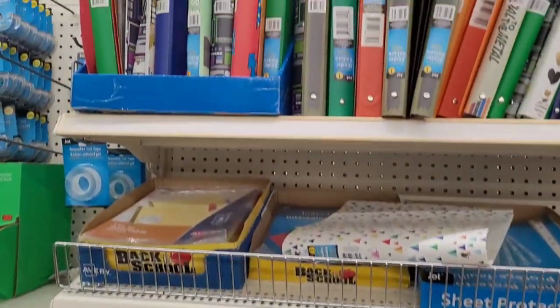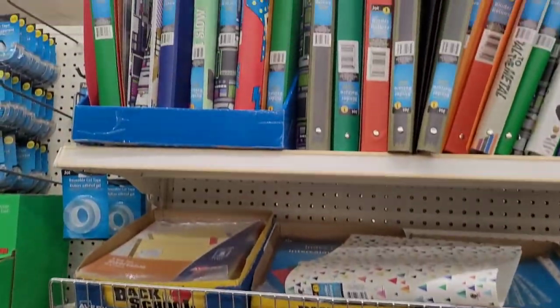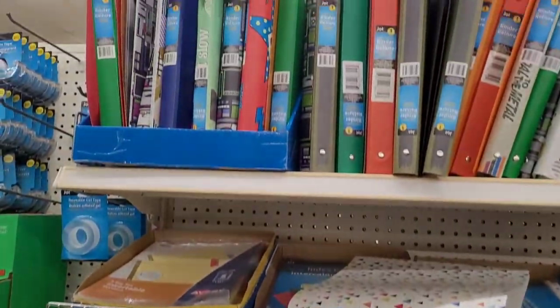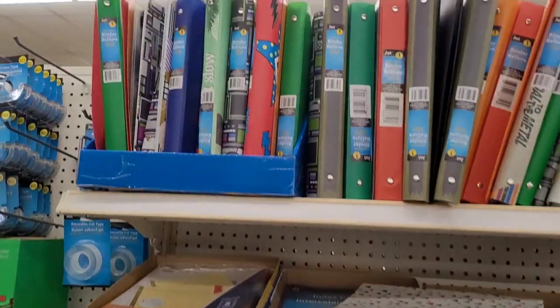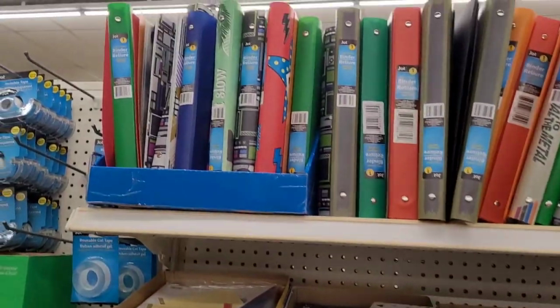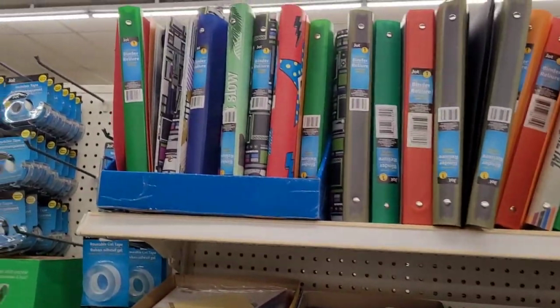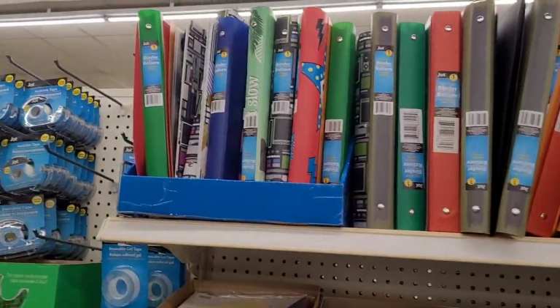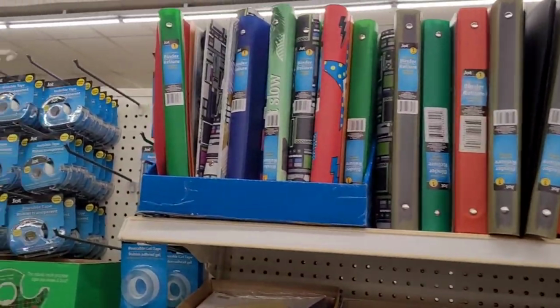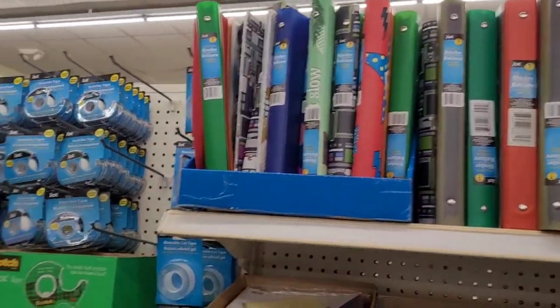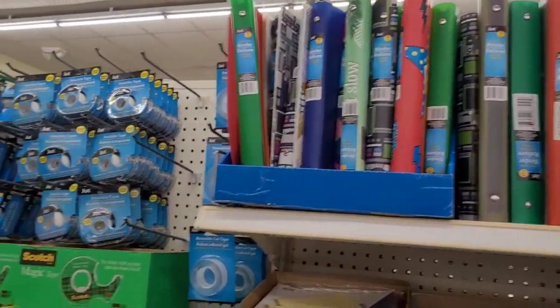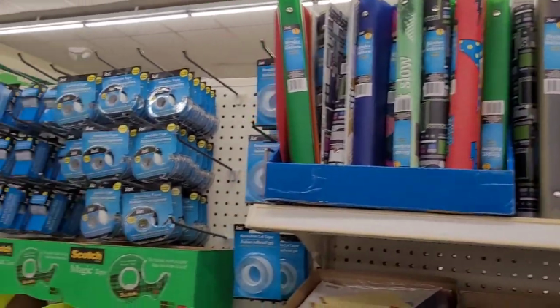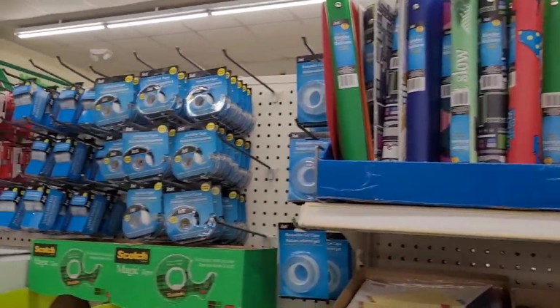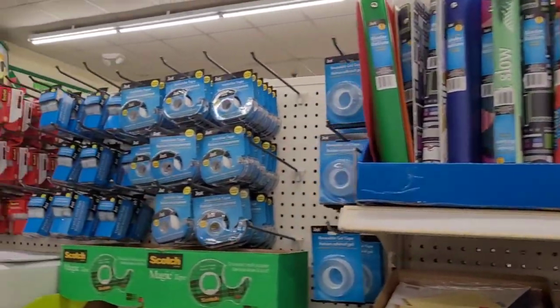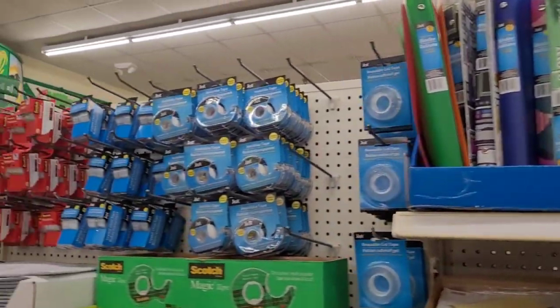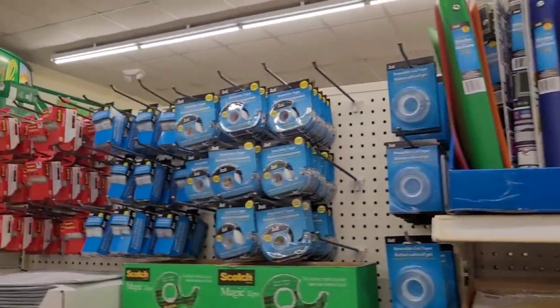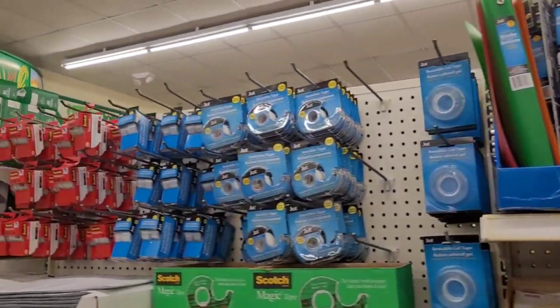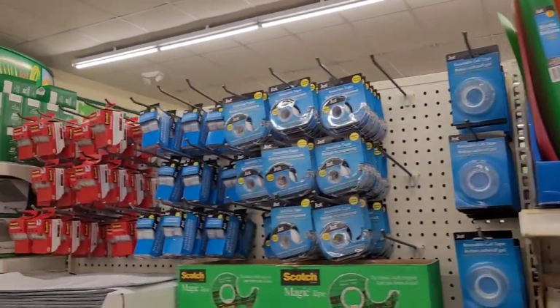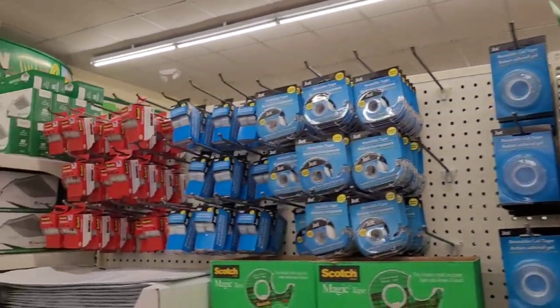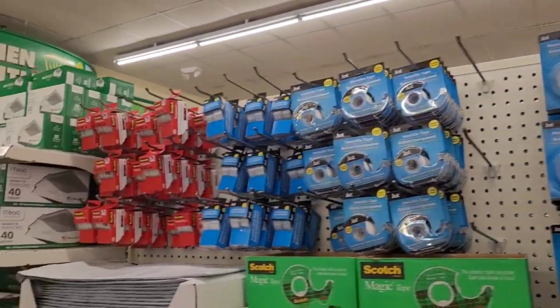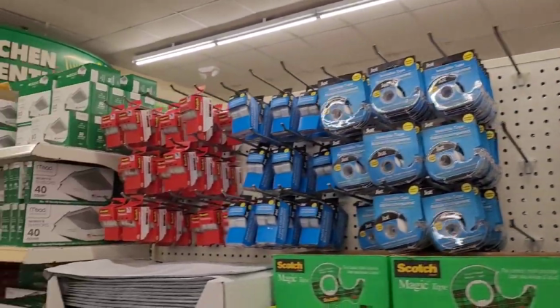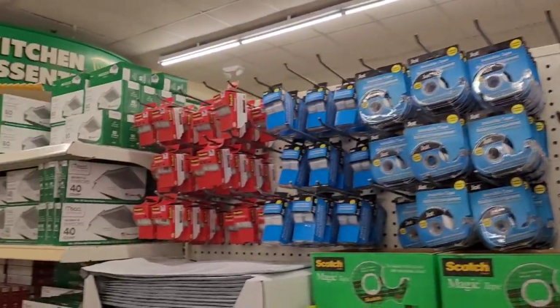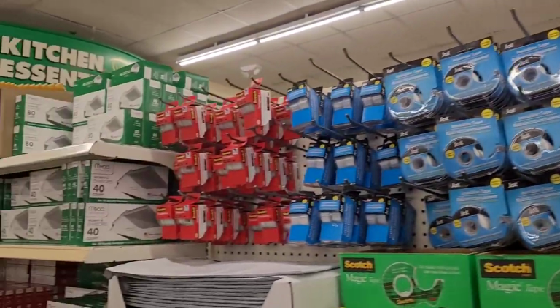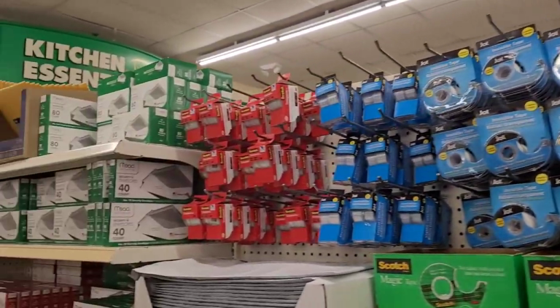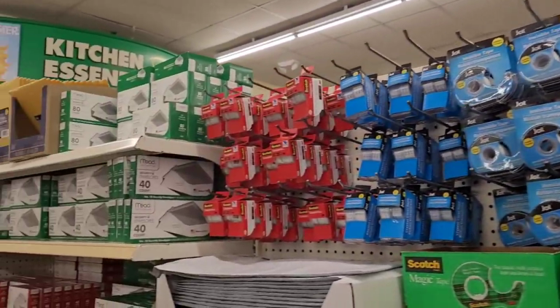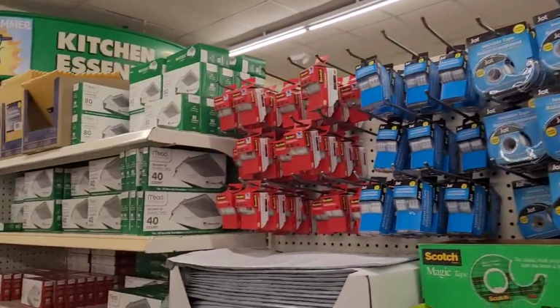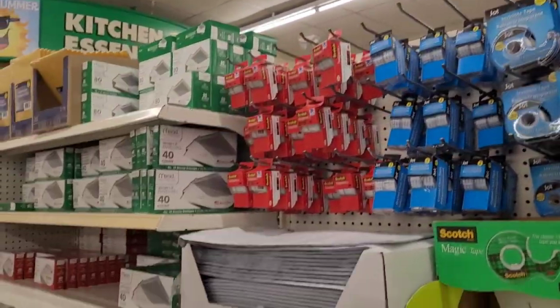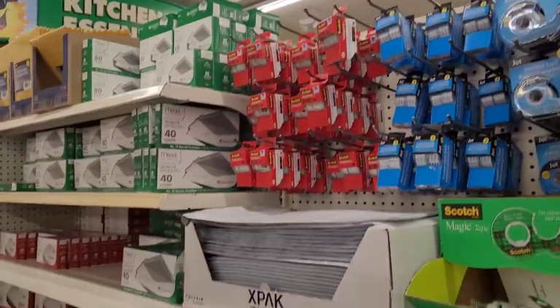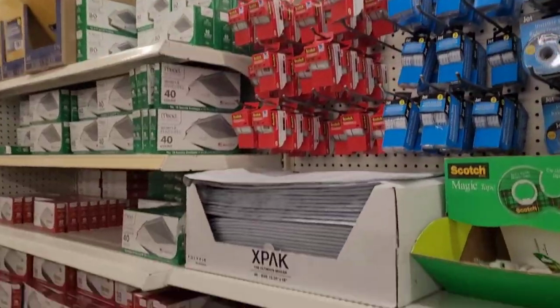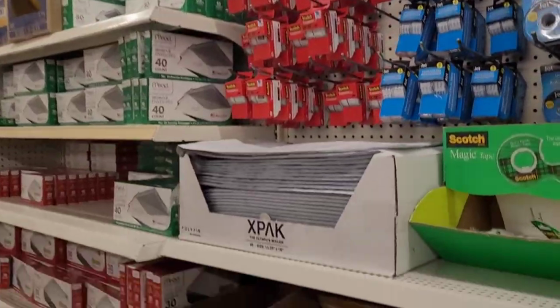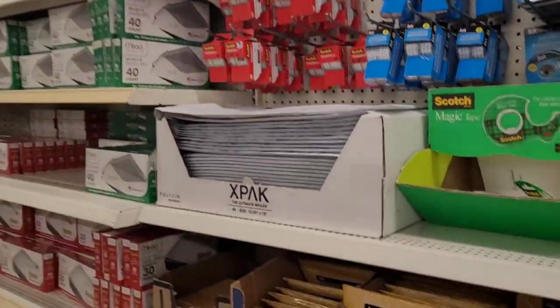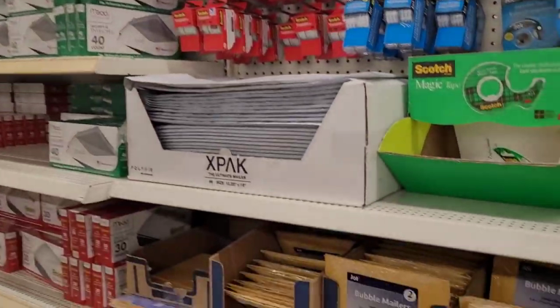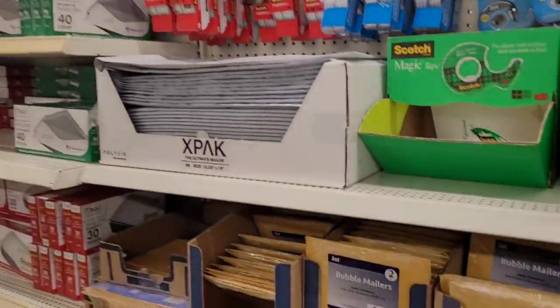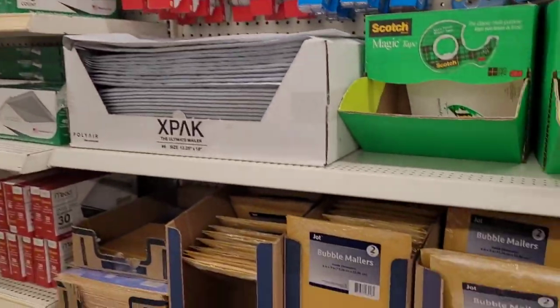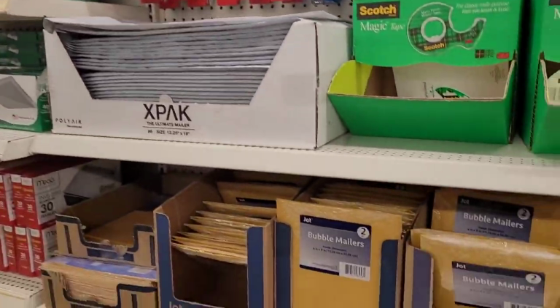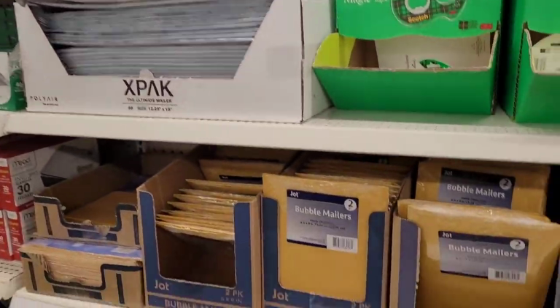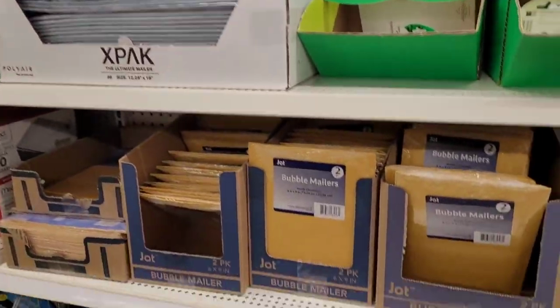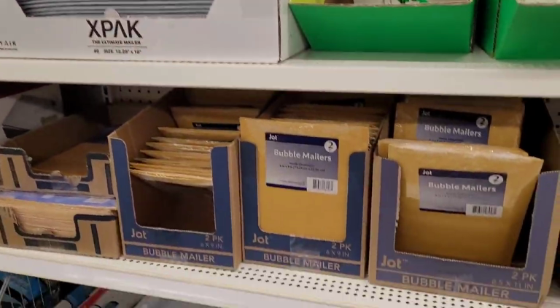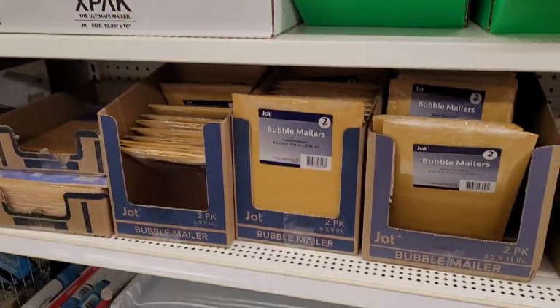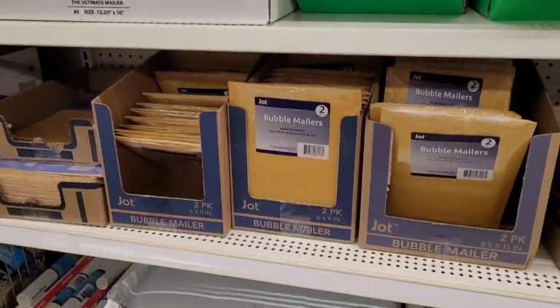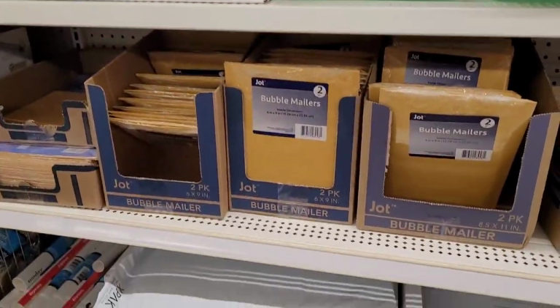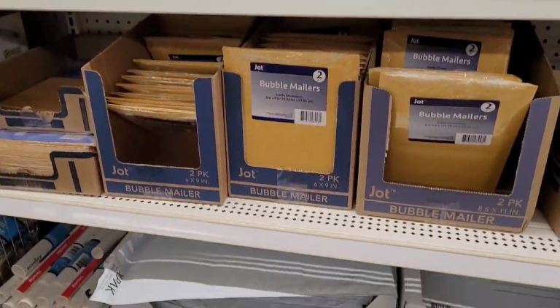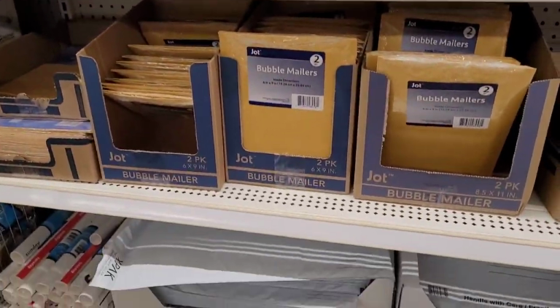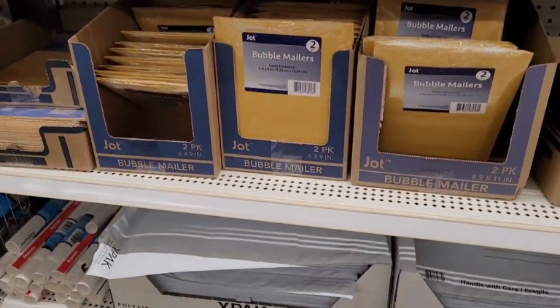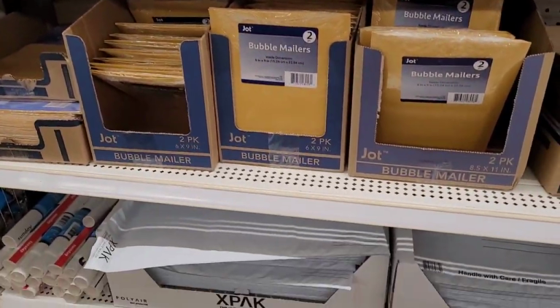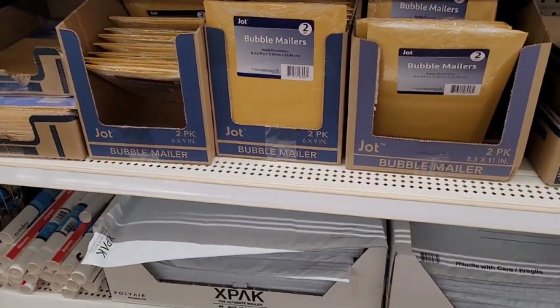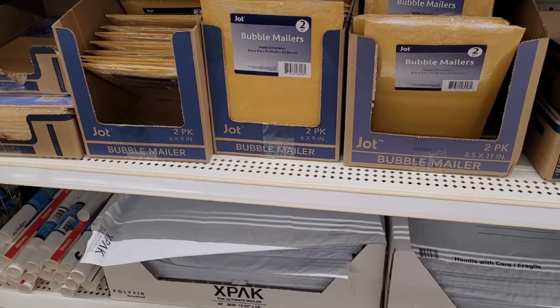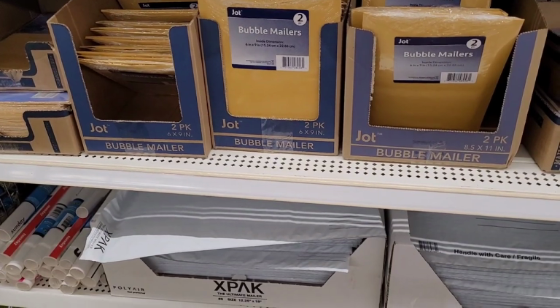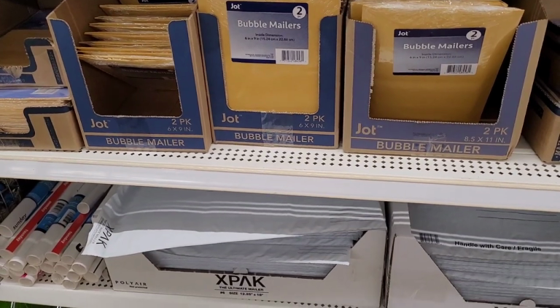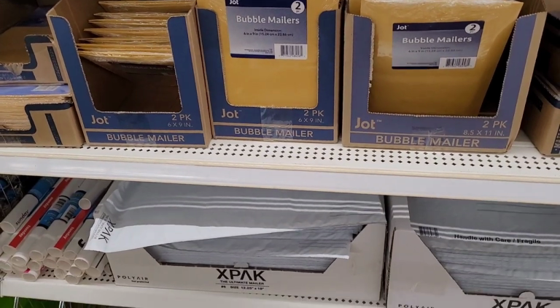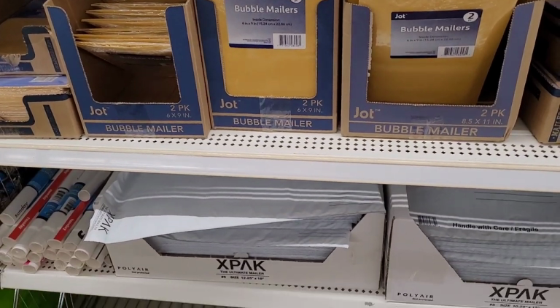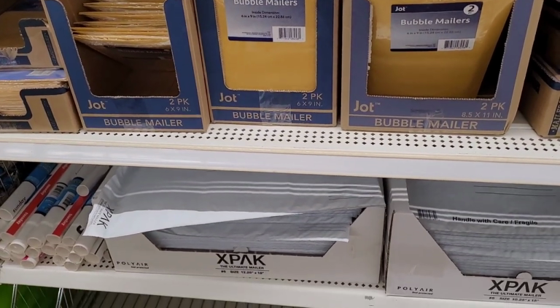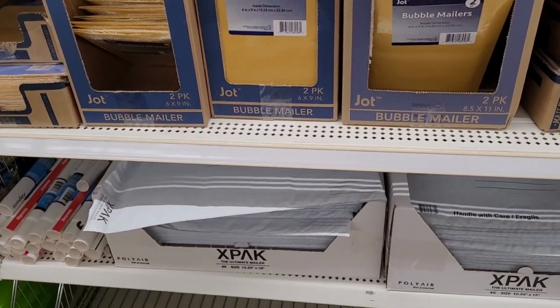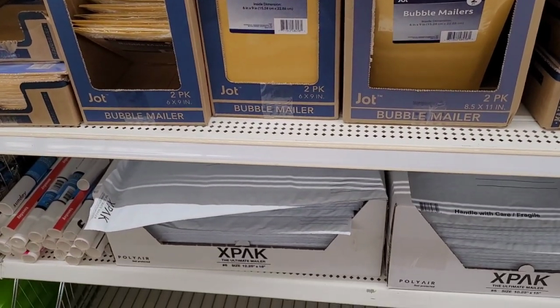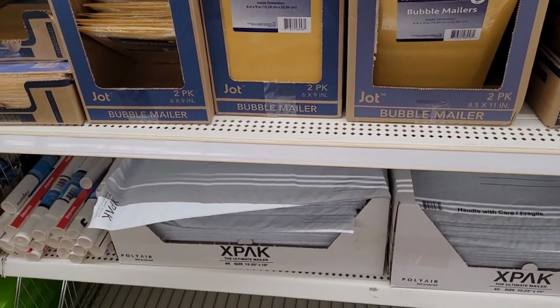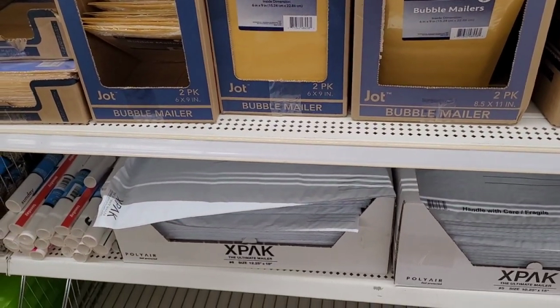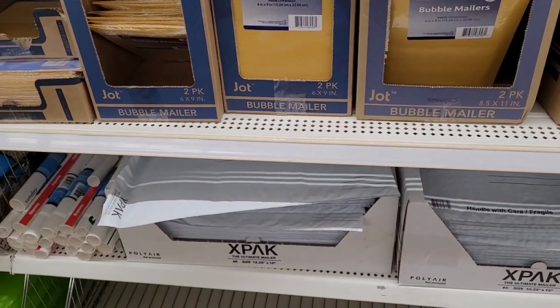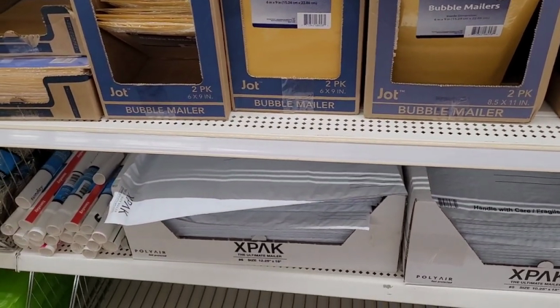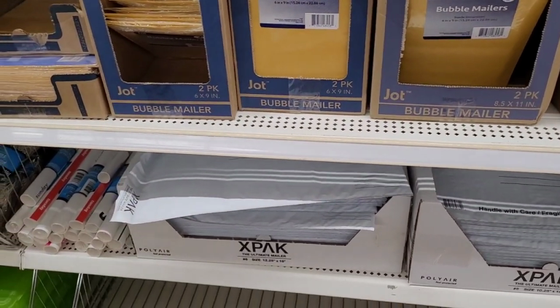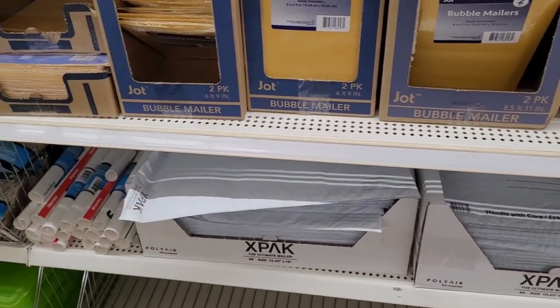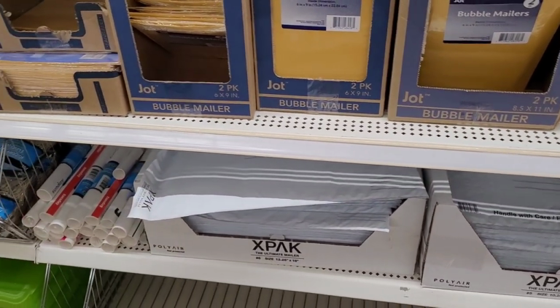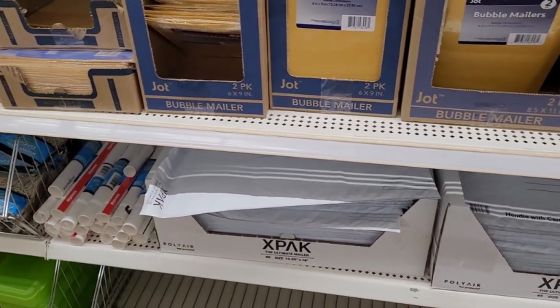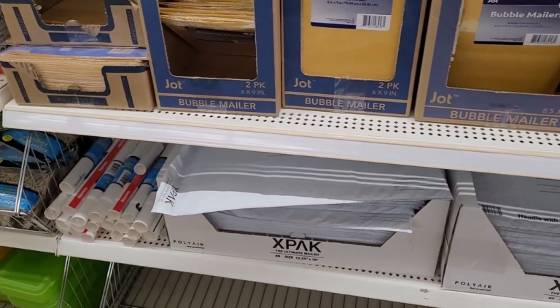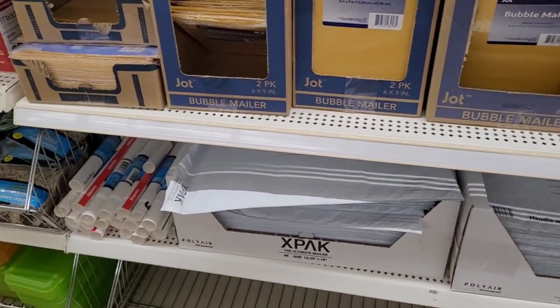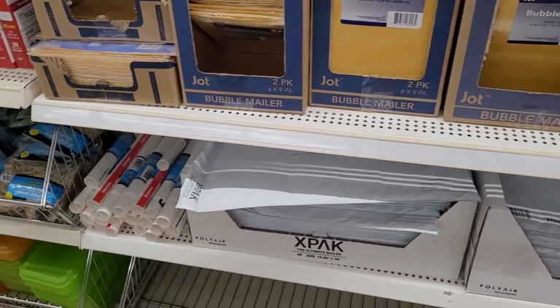I see they're fully stocked on these white envelopes that I always need — that's good.